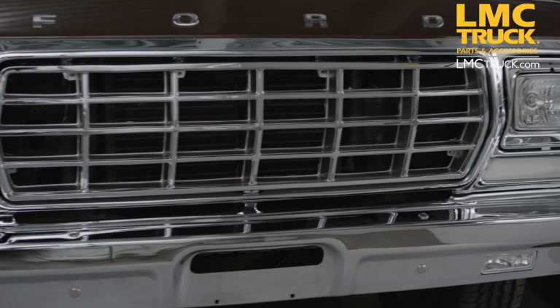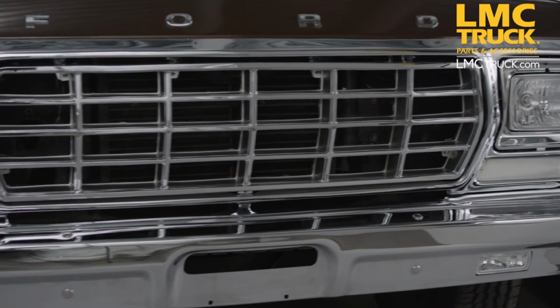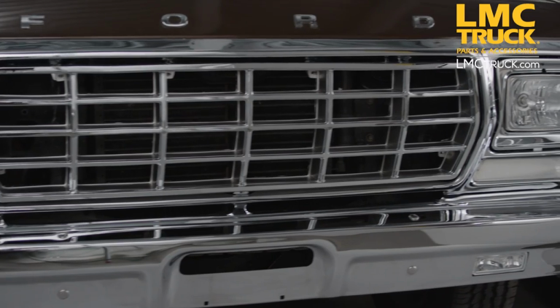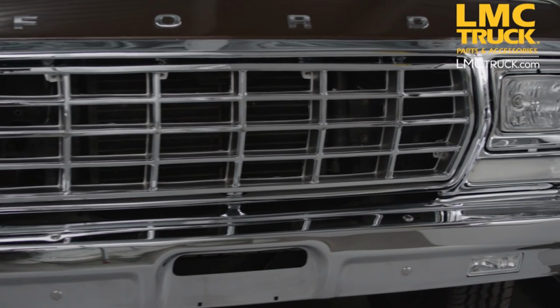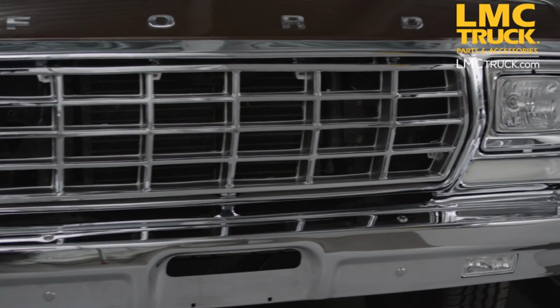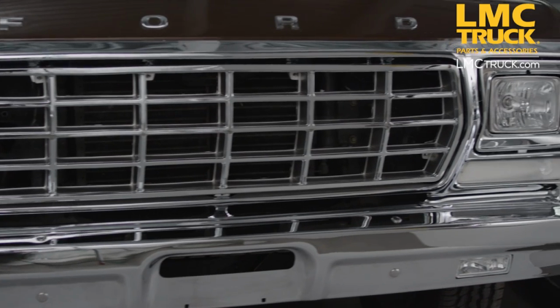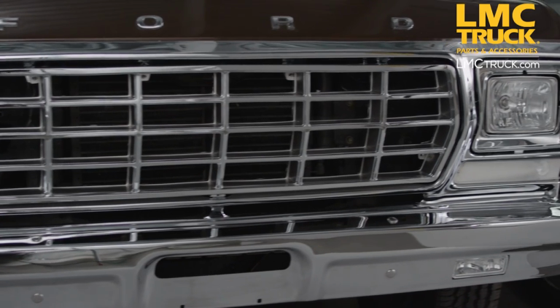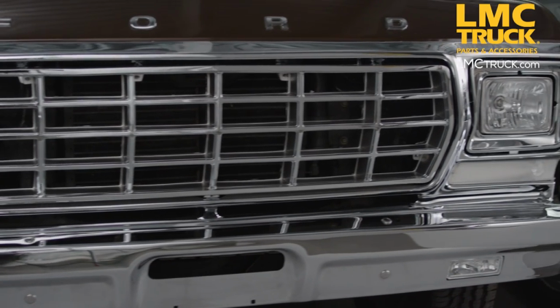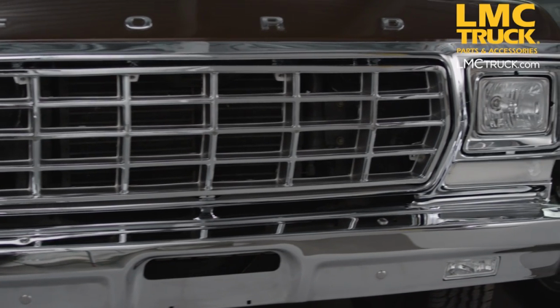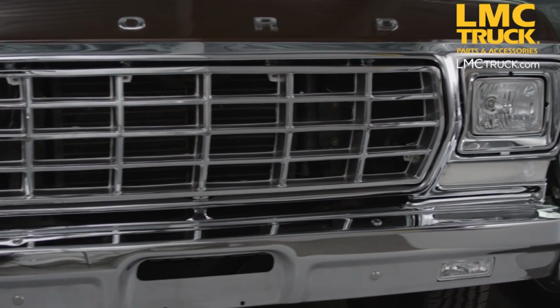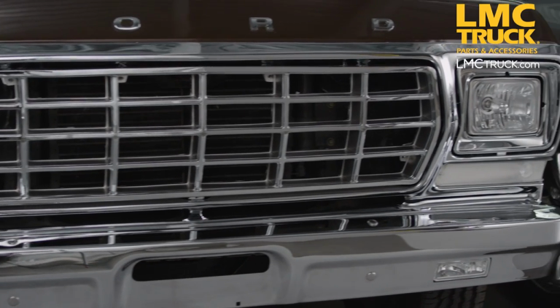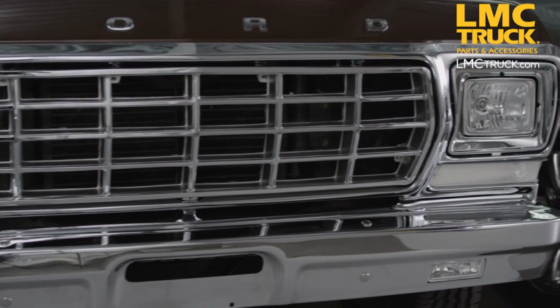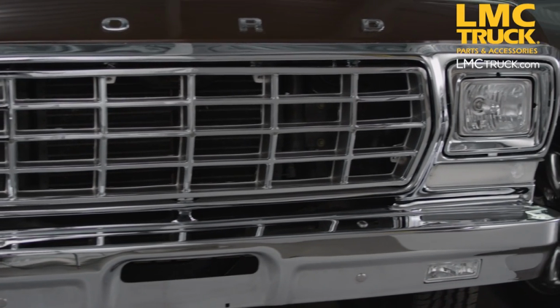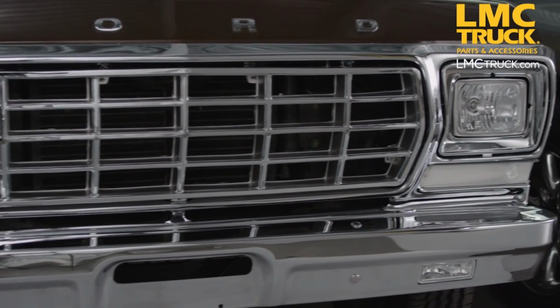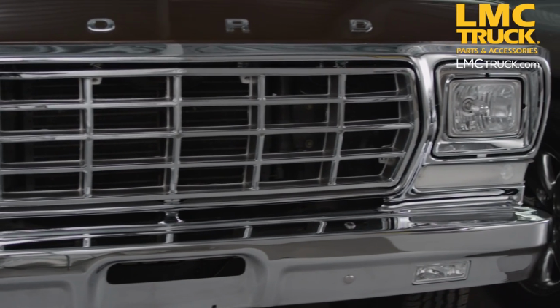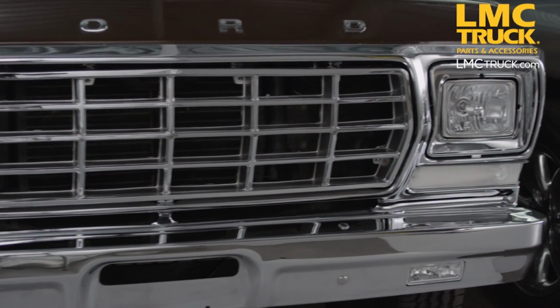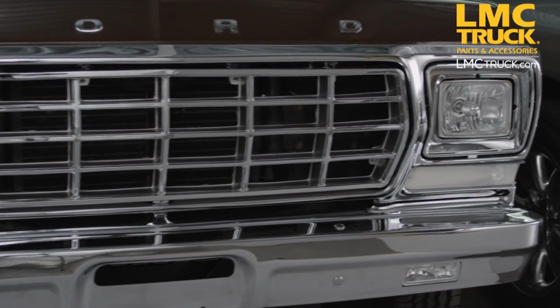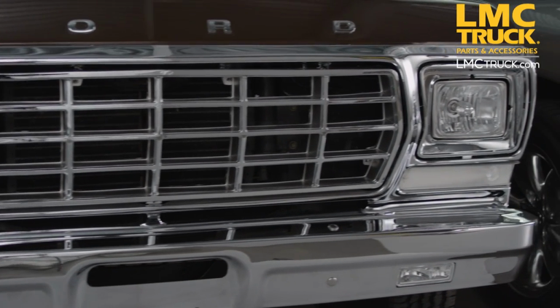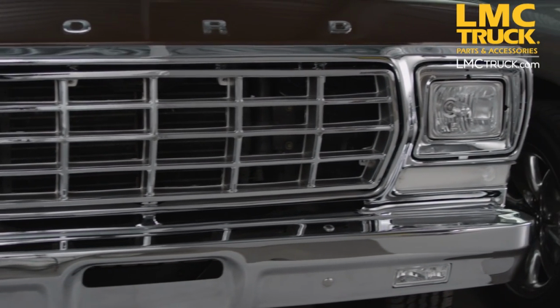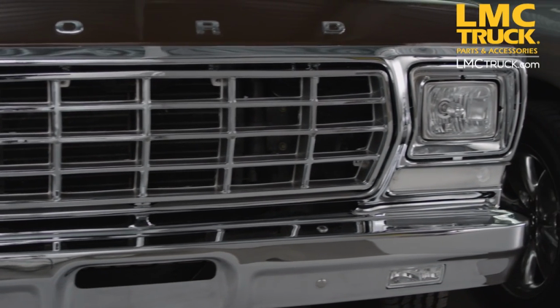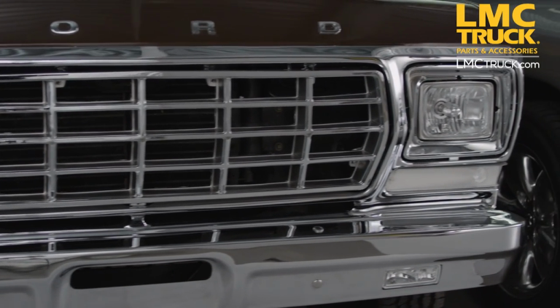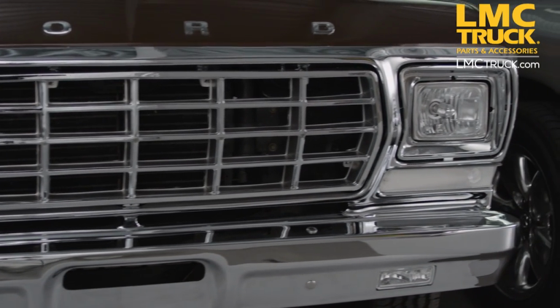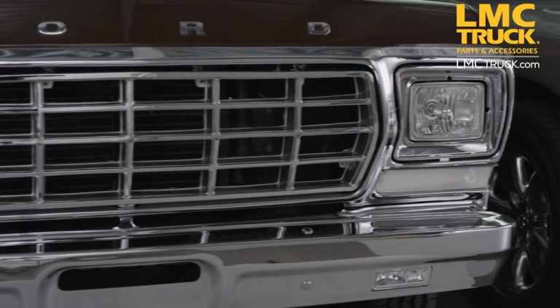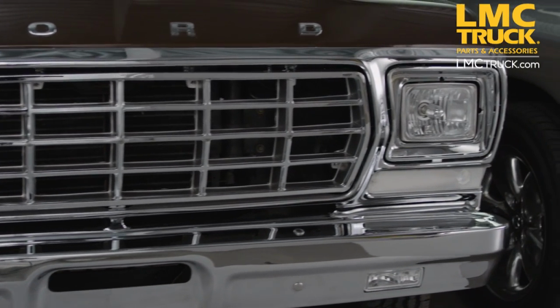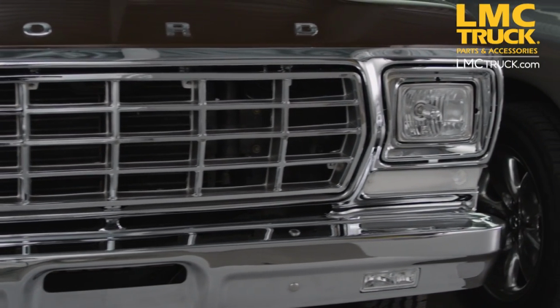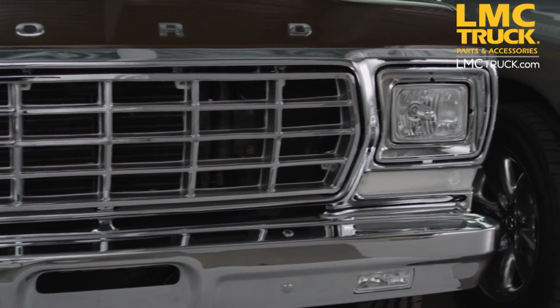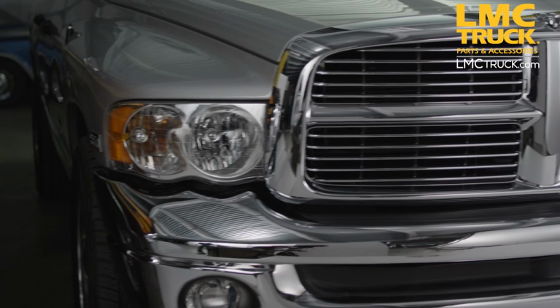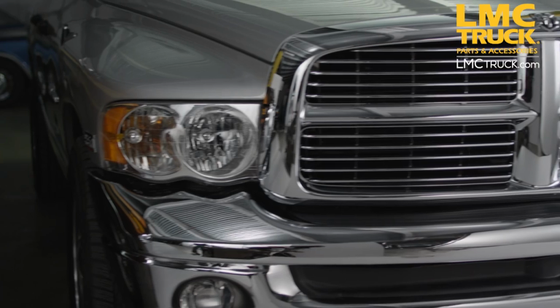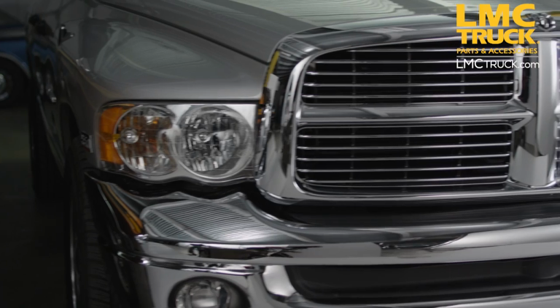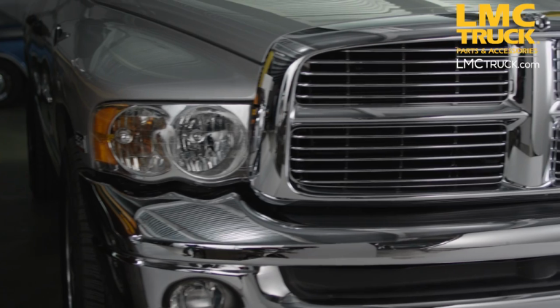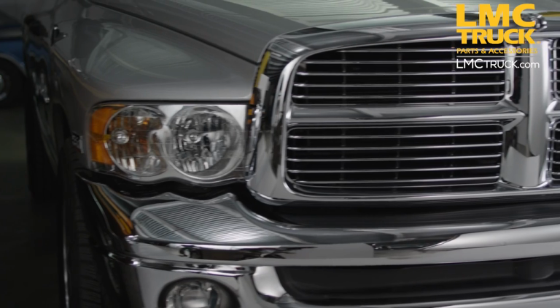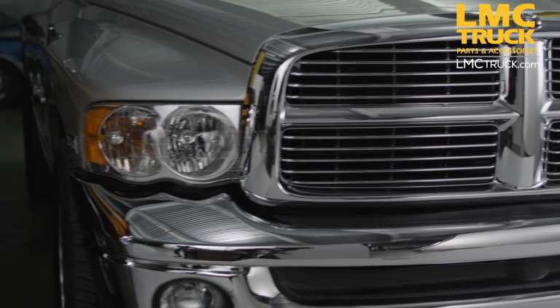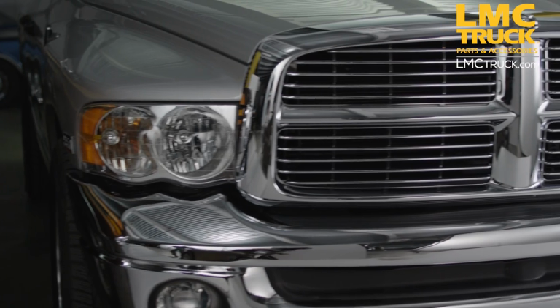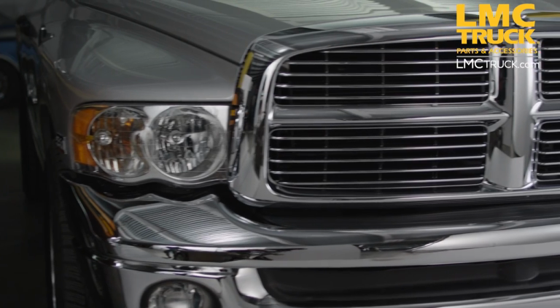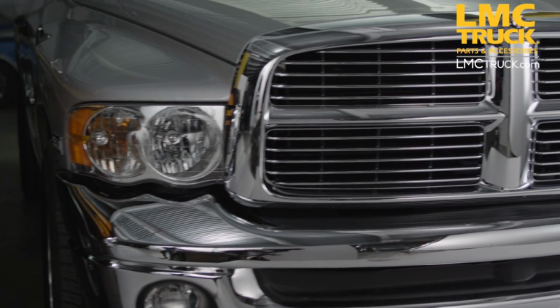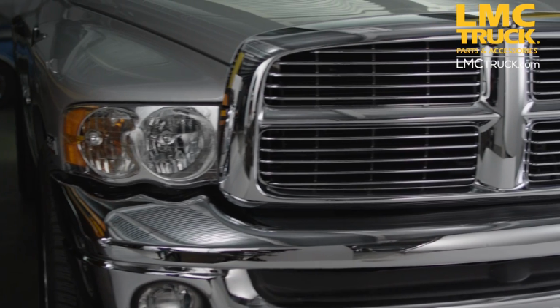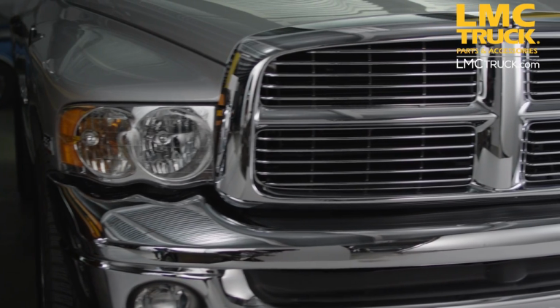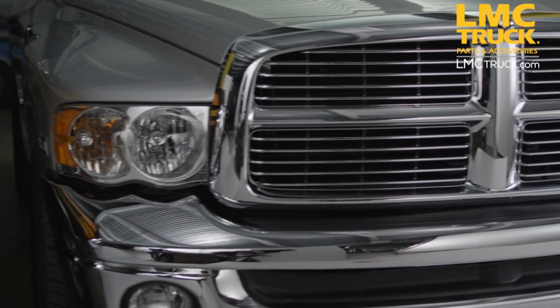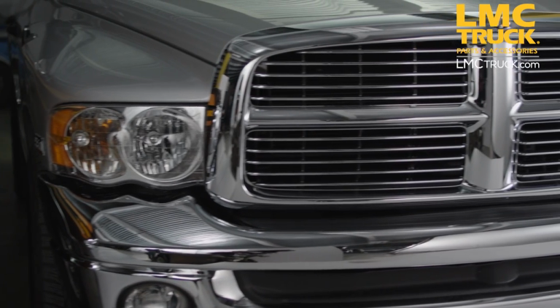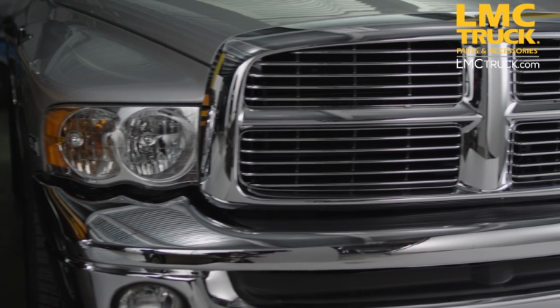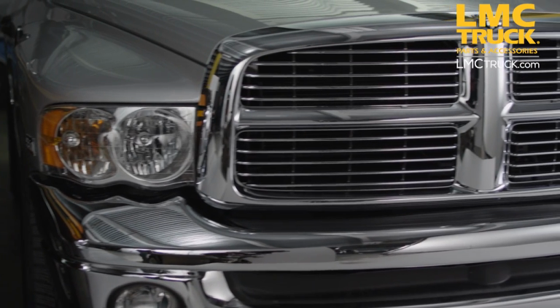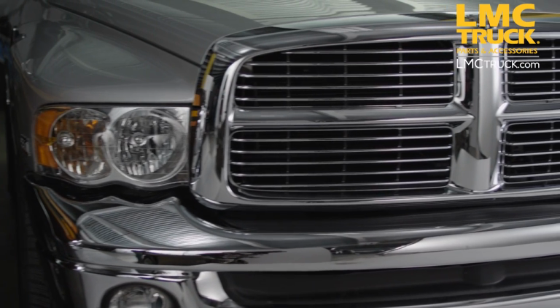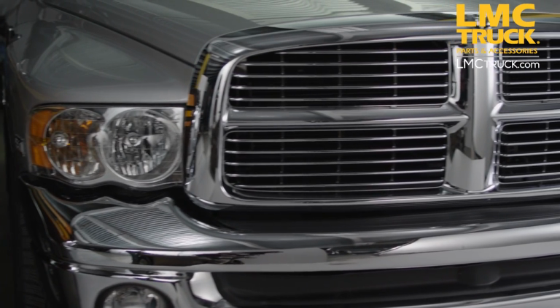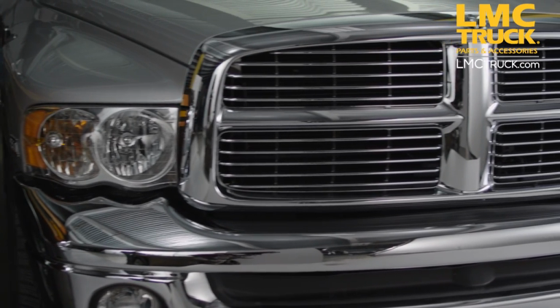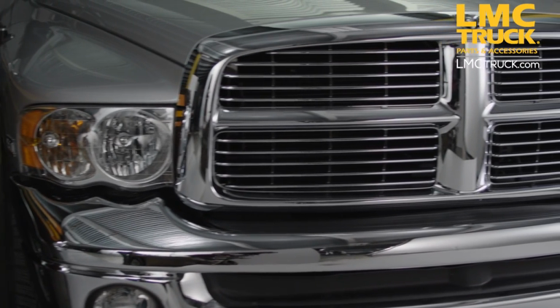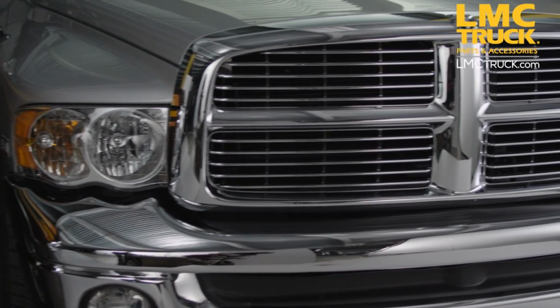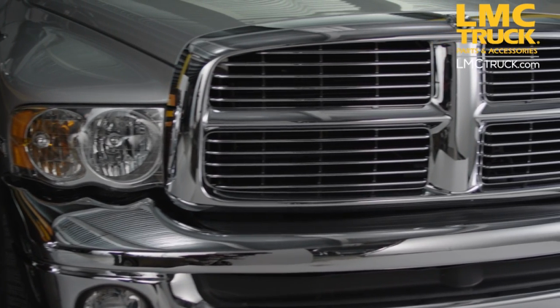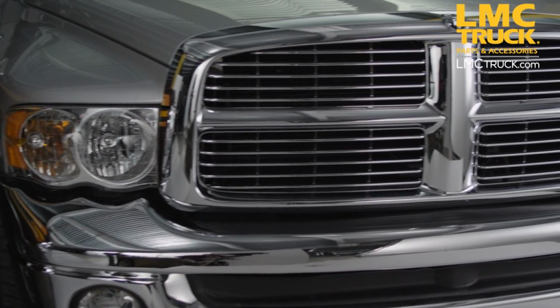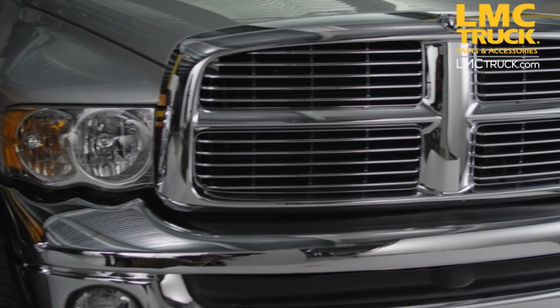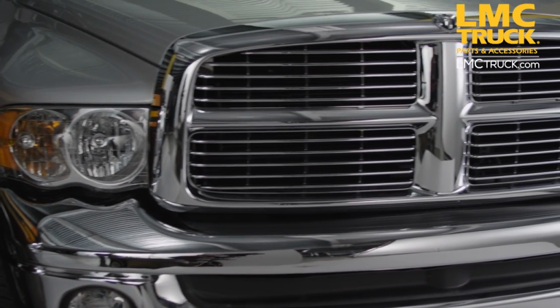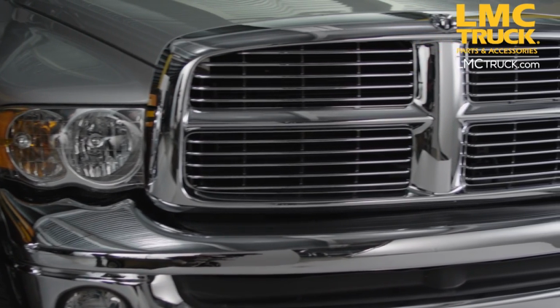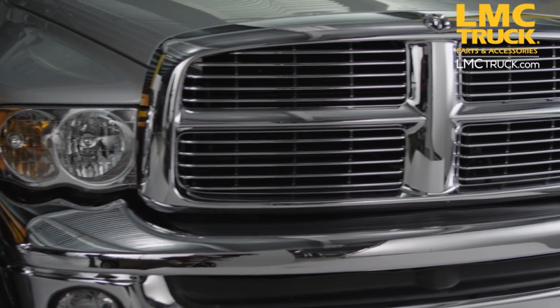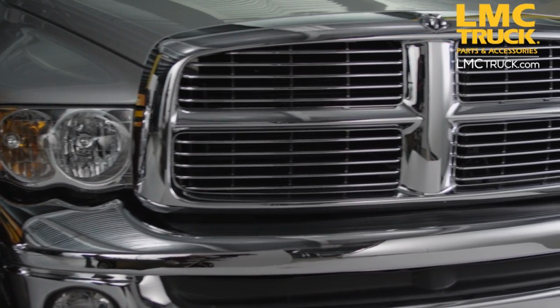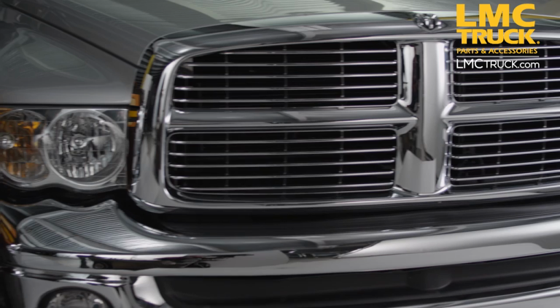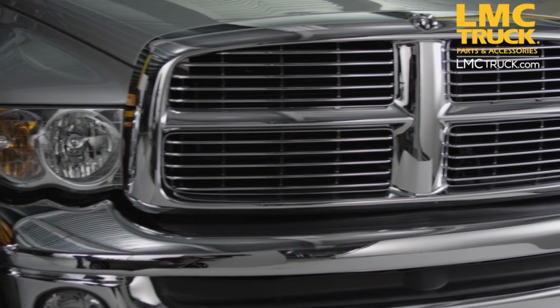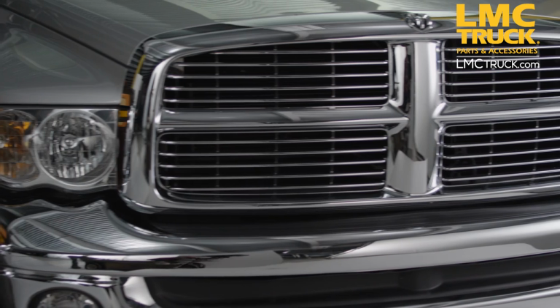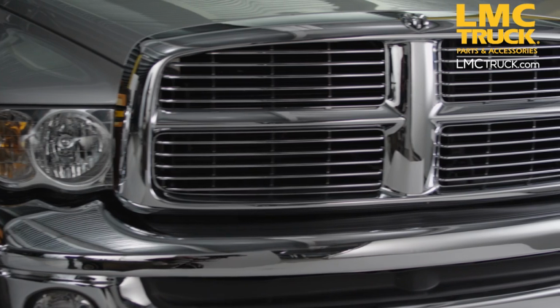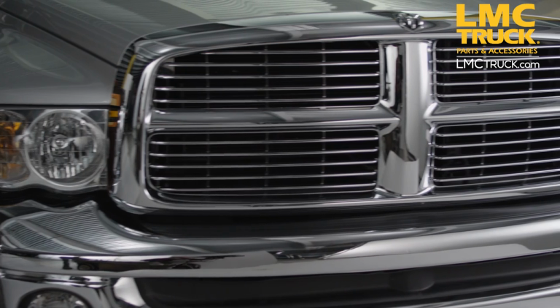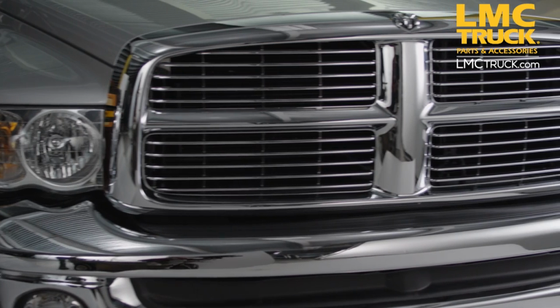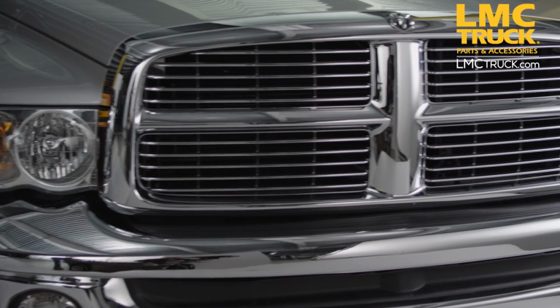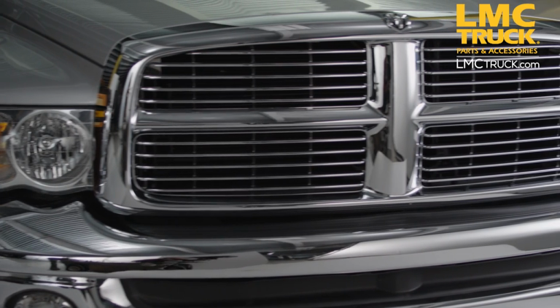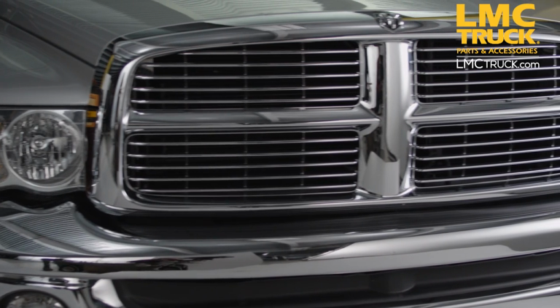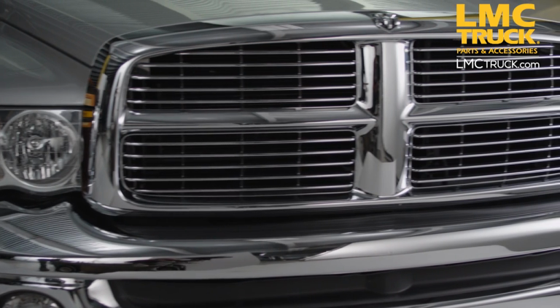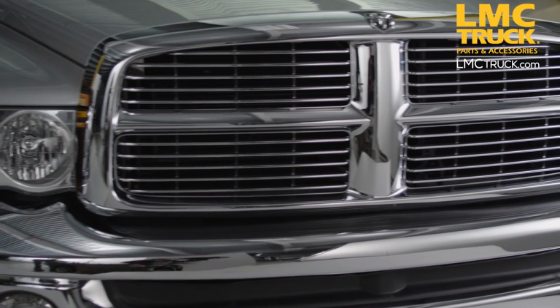Chrome grills are available for Chevy, GMC, Ford, and Dodge trucks. Emblems are available separately at lmctruck.com.